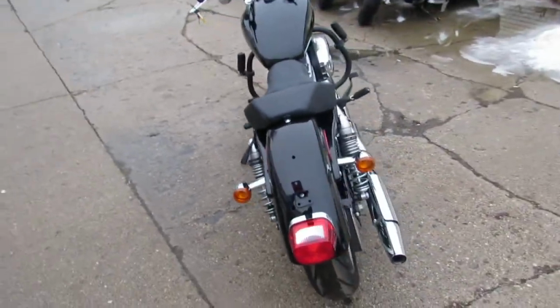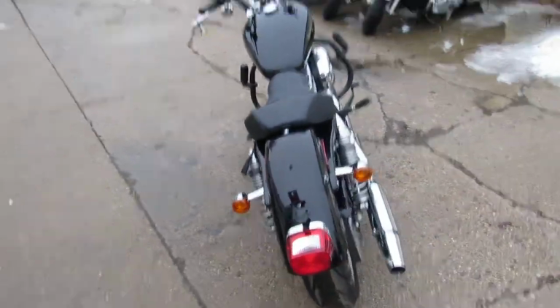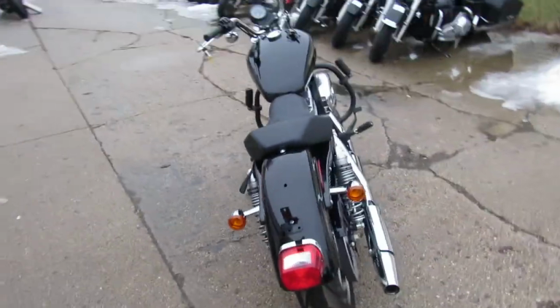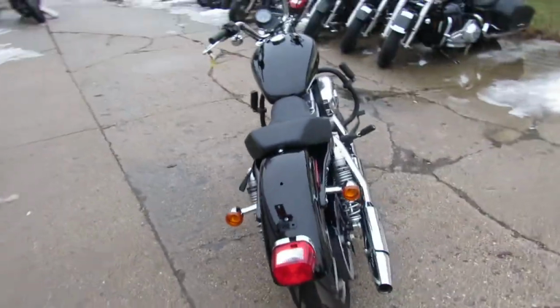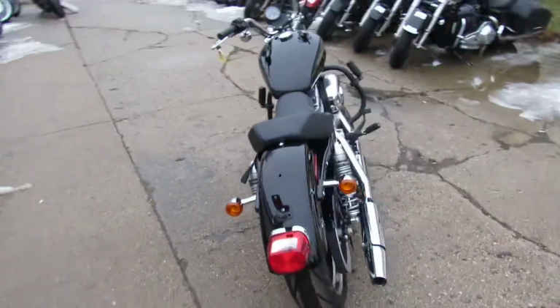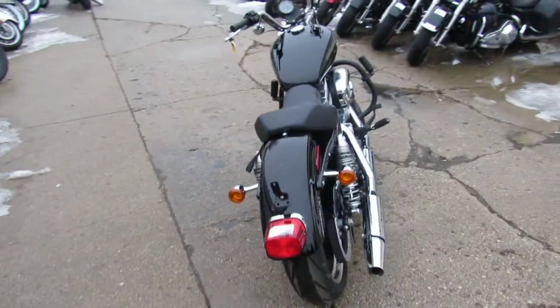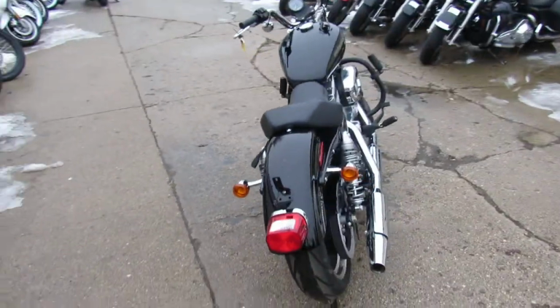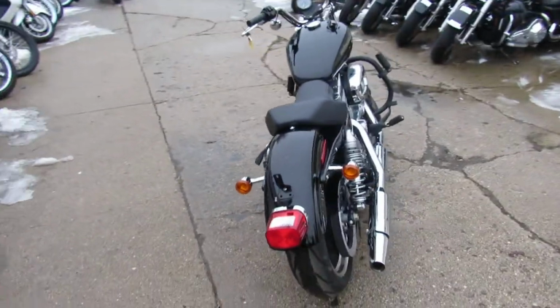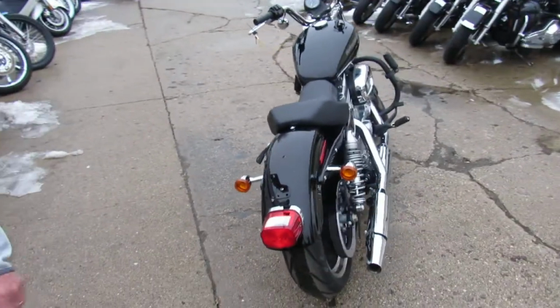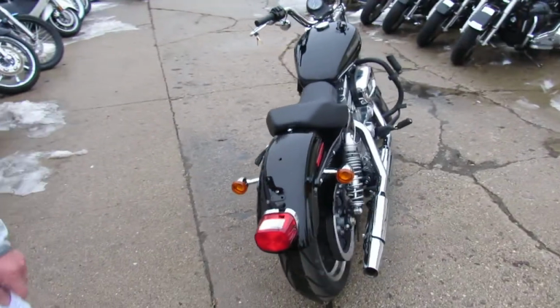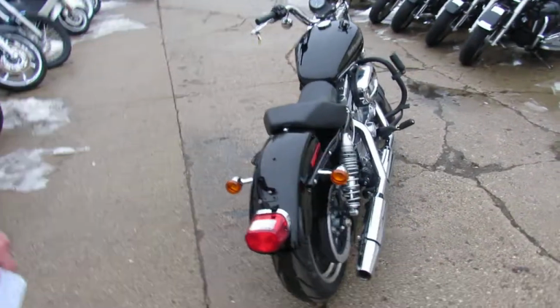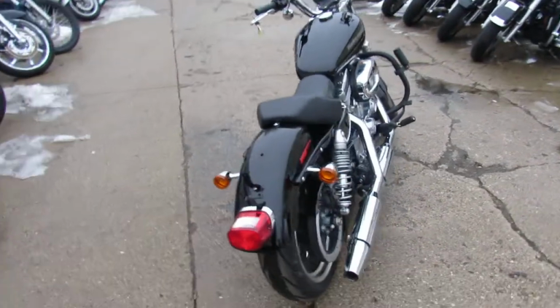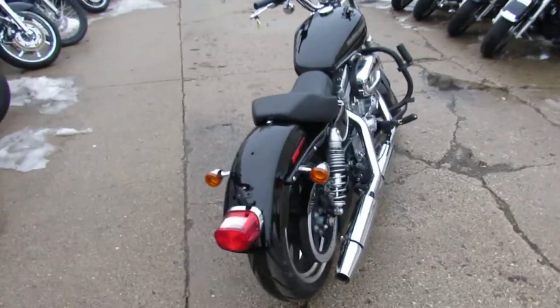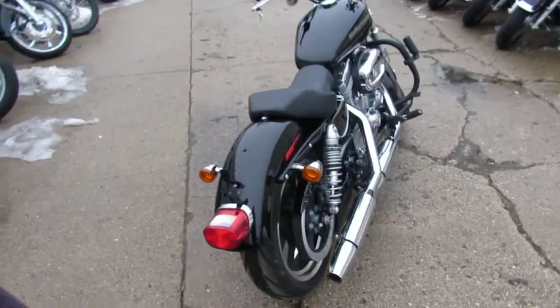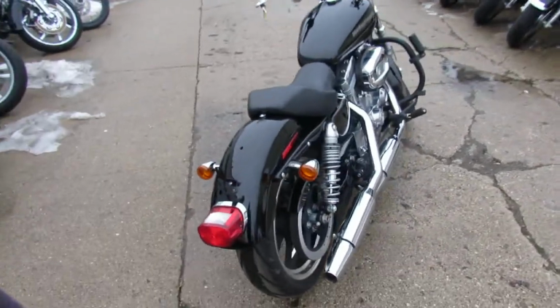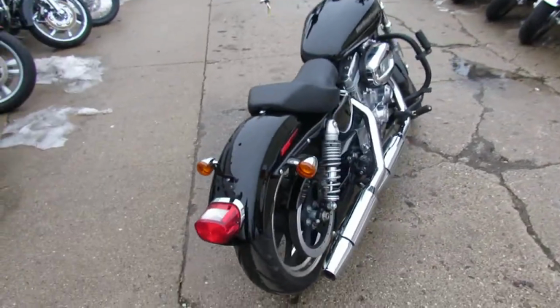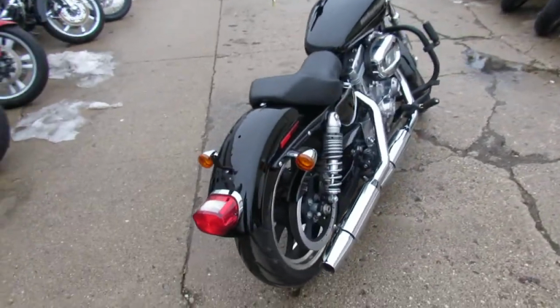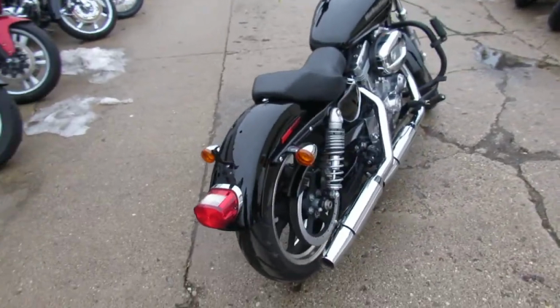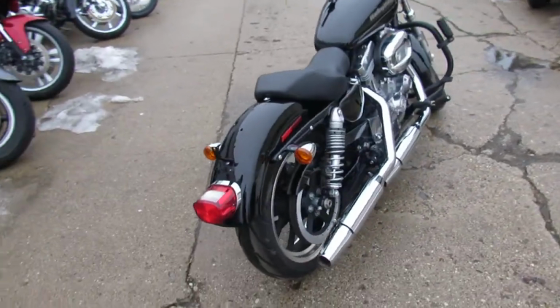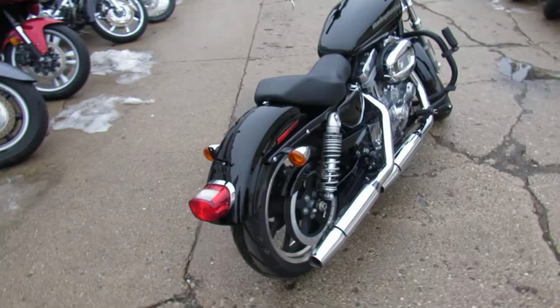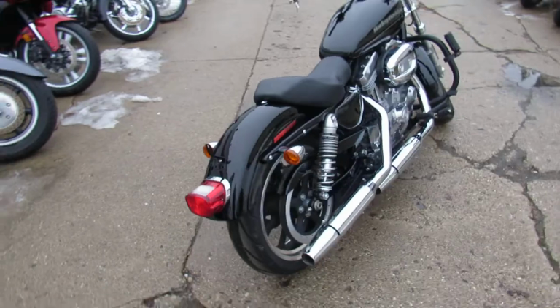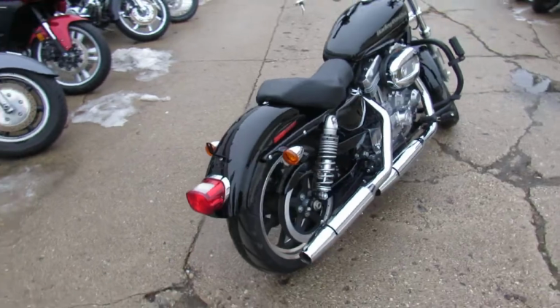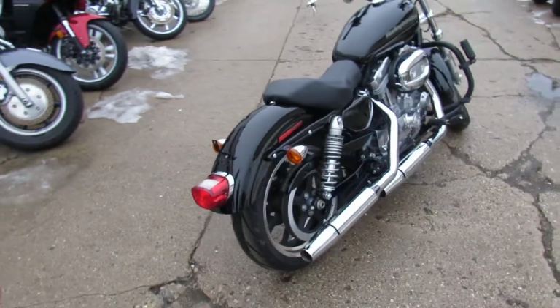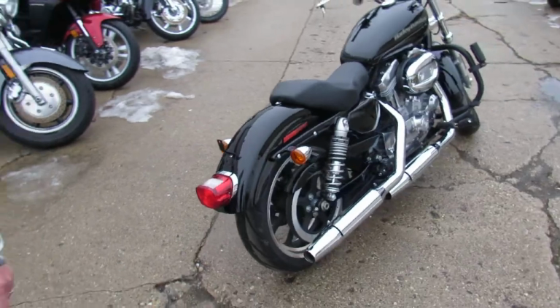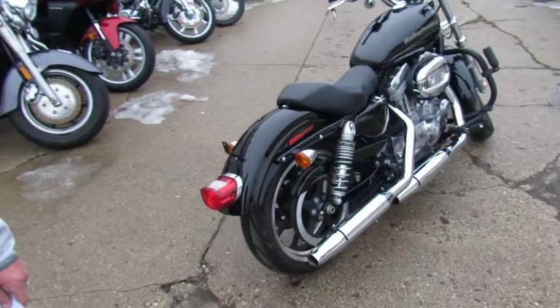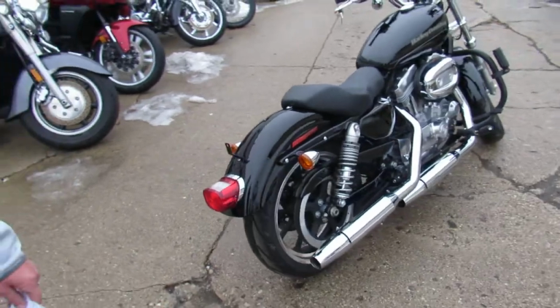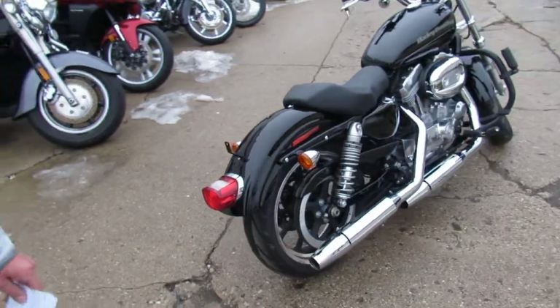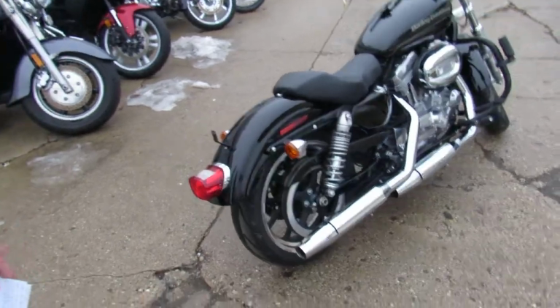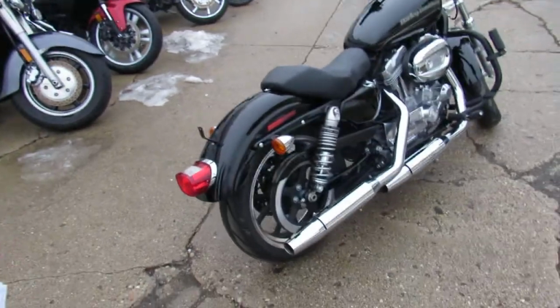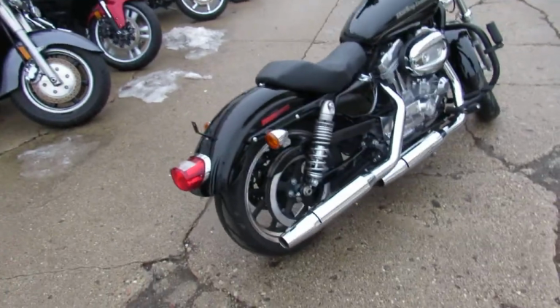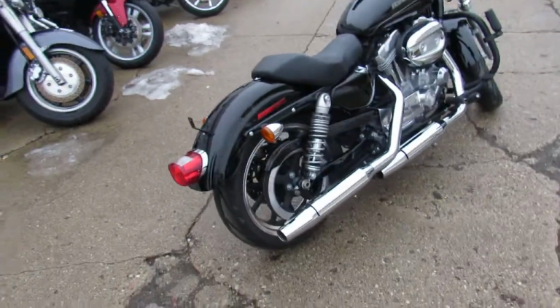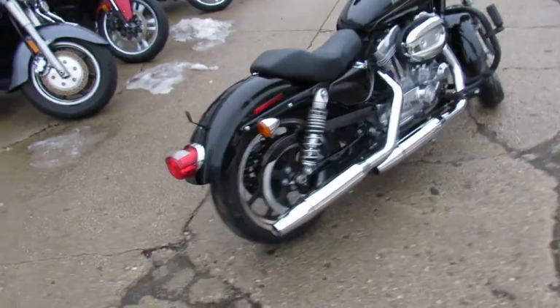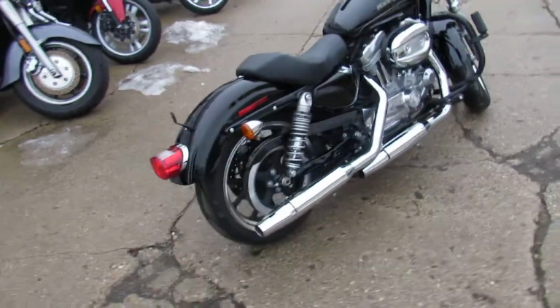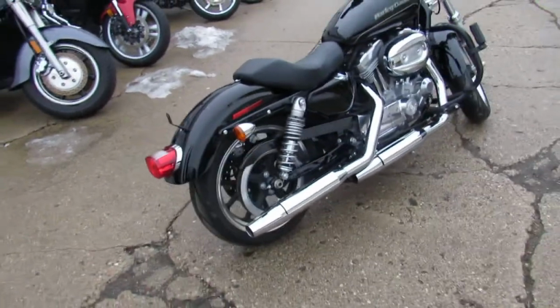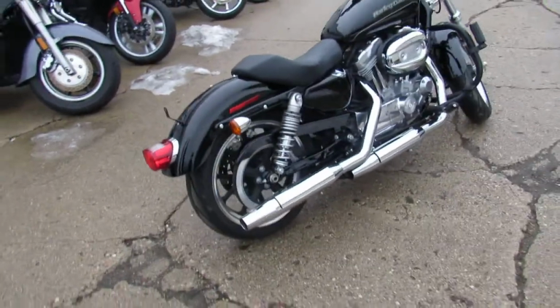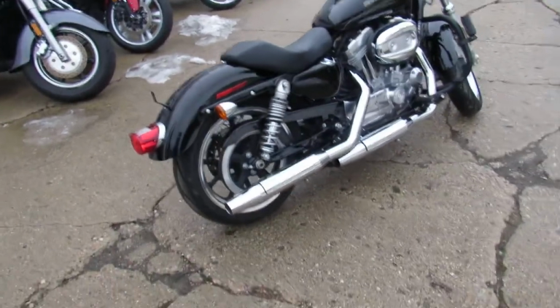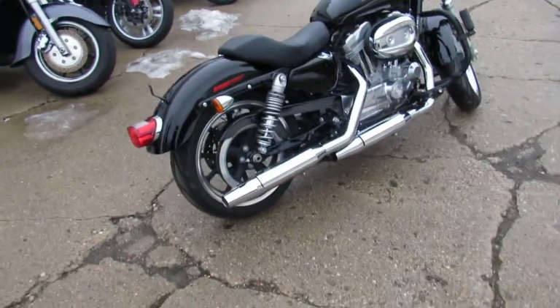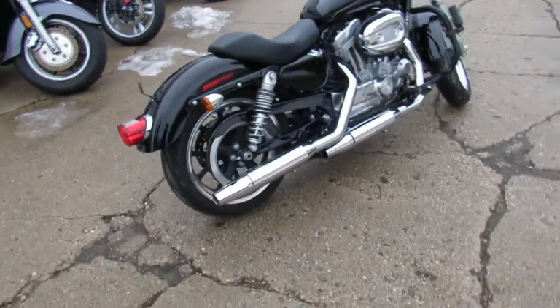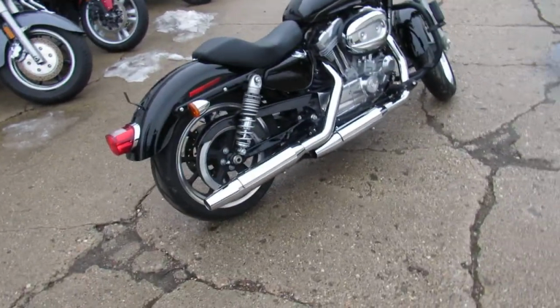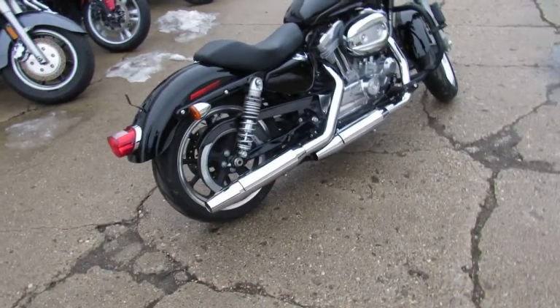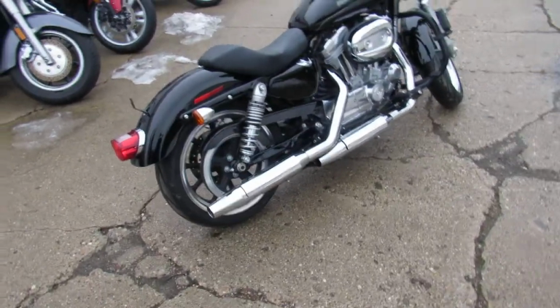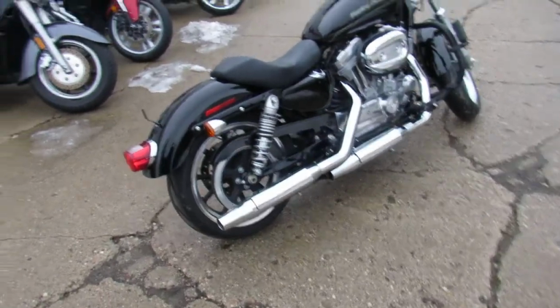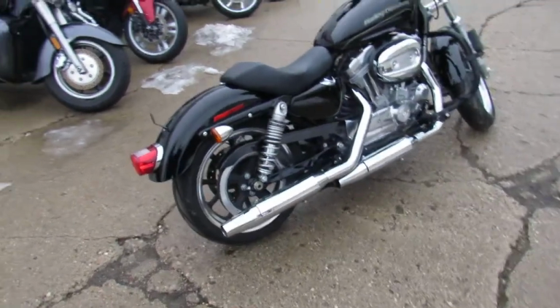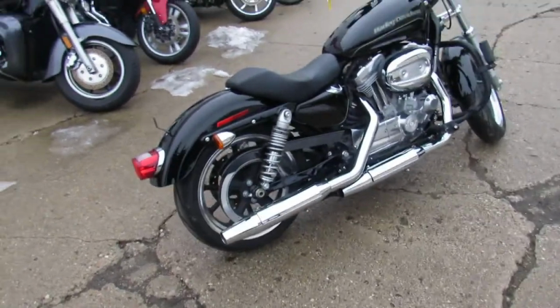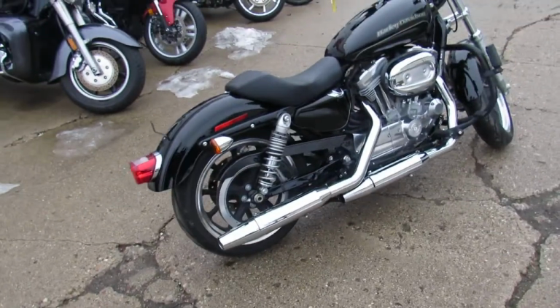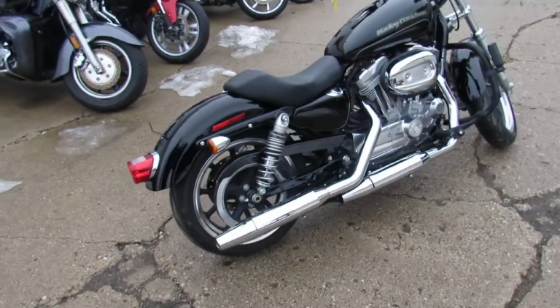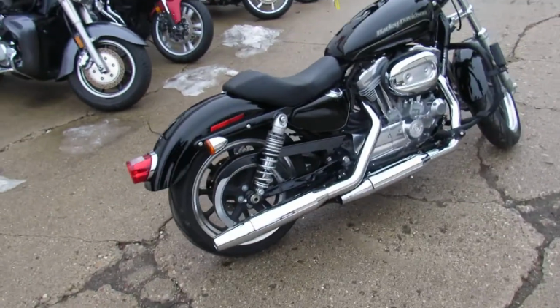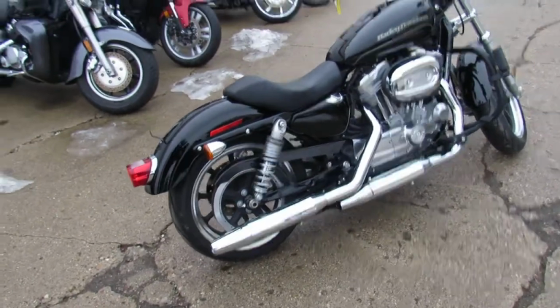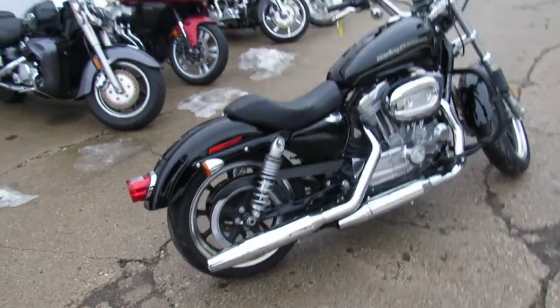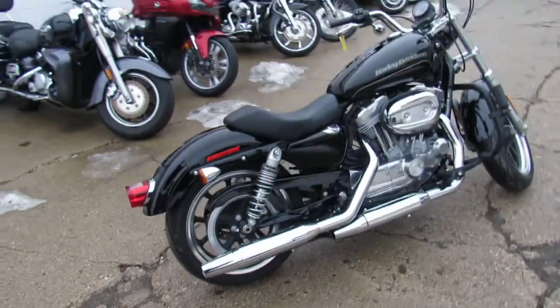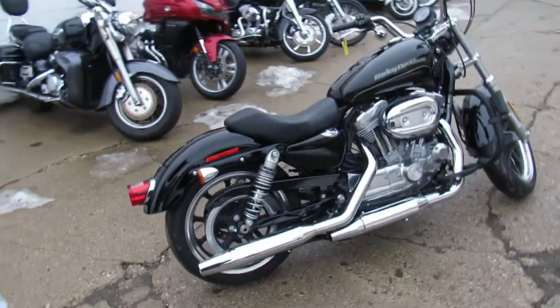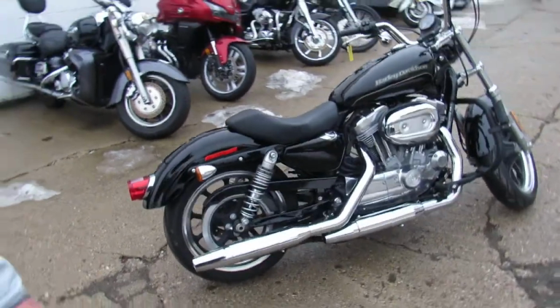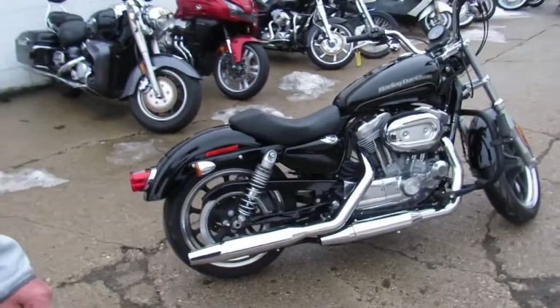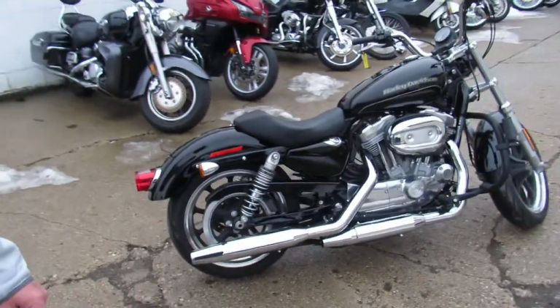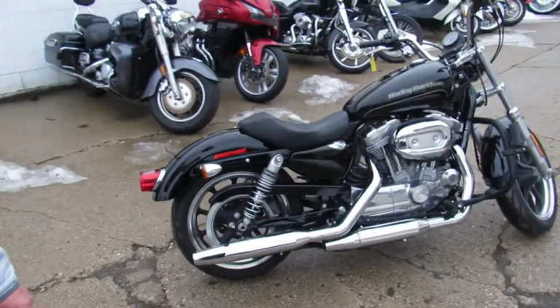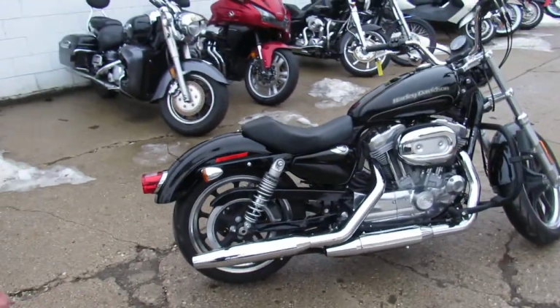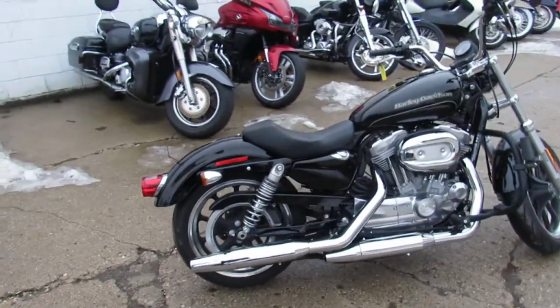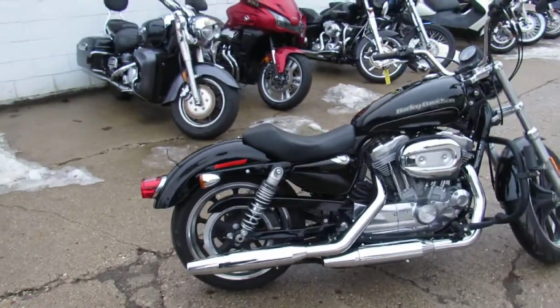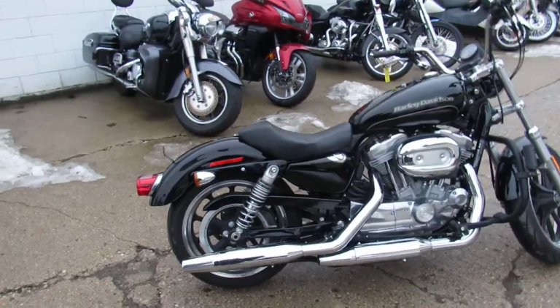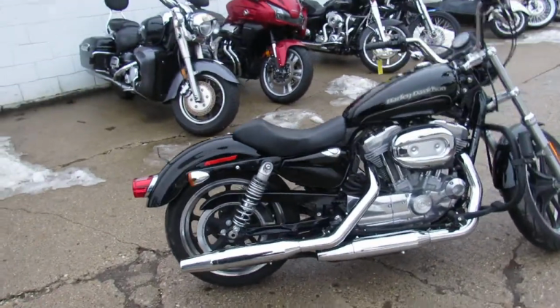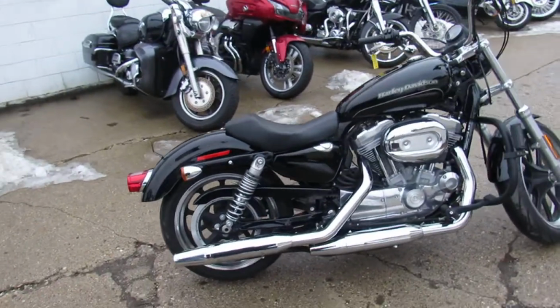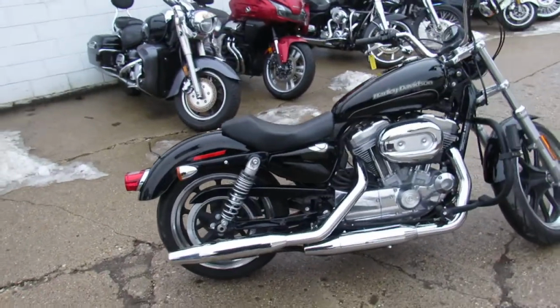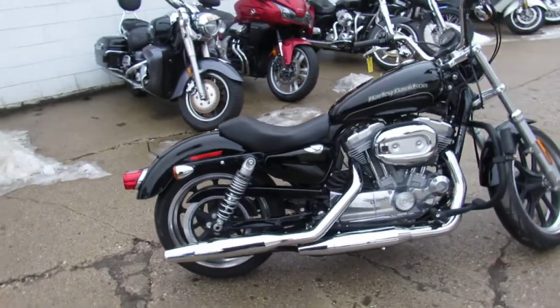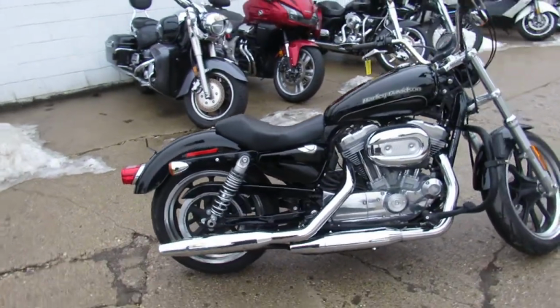We've got over 650 bikes, over 400 used Harleys. We've got guaranteed financing, we've got lease programs.